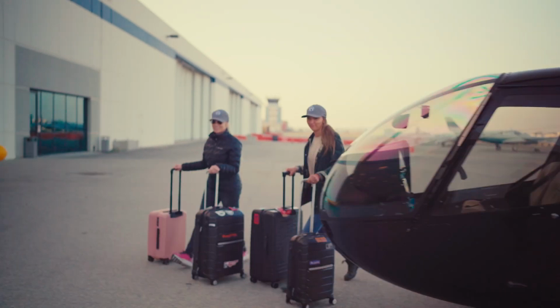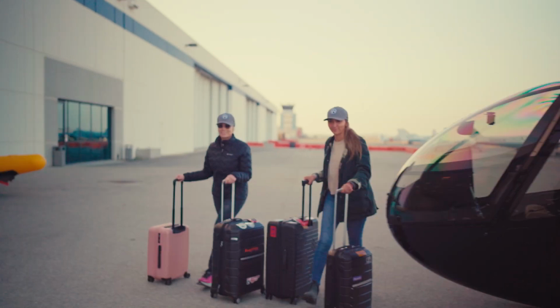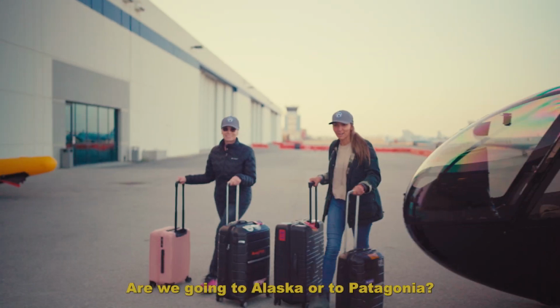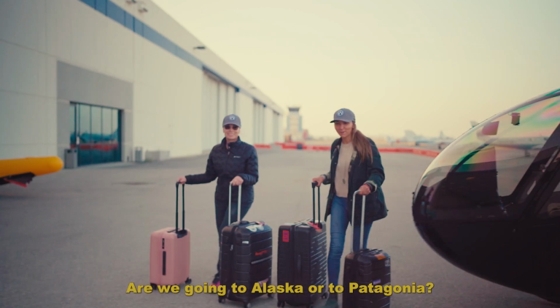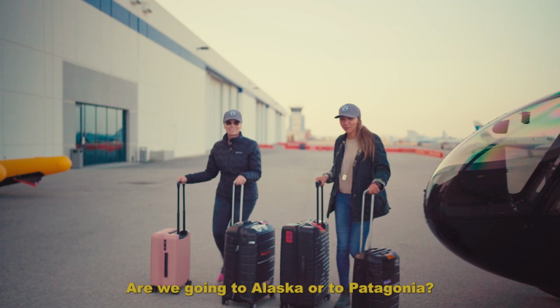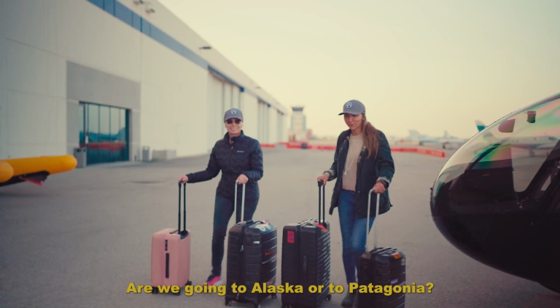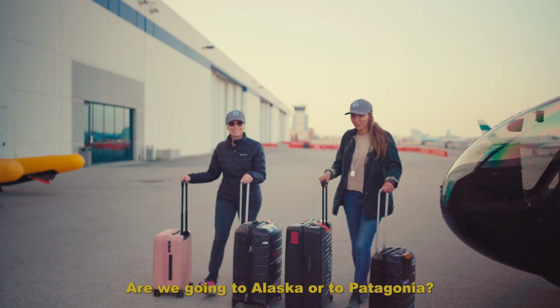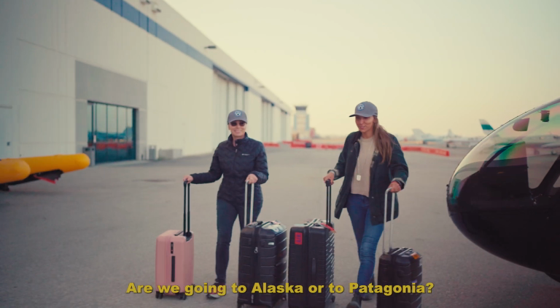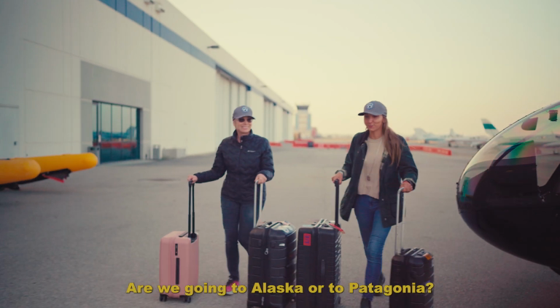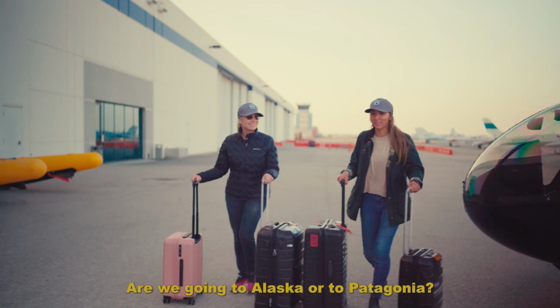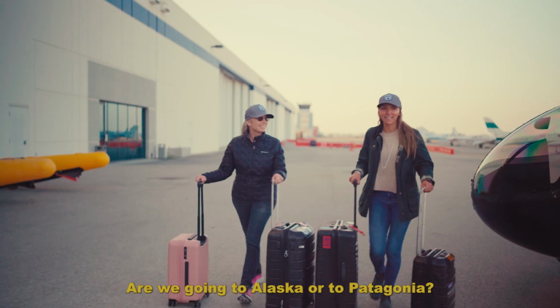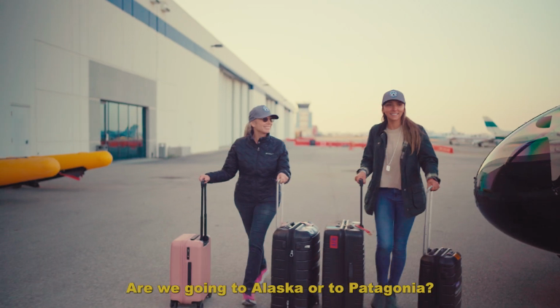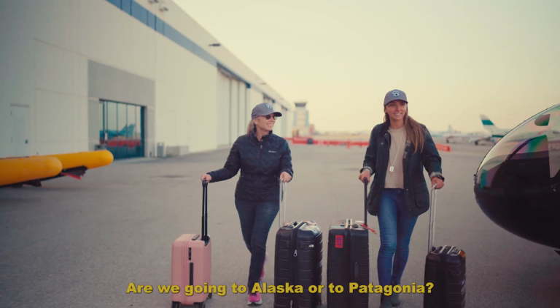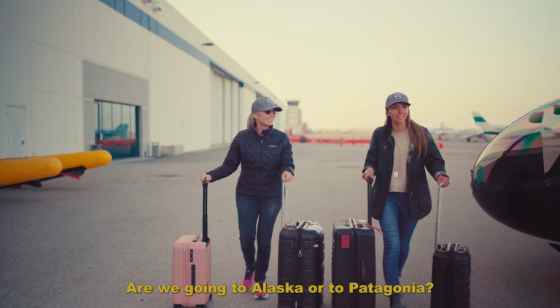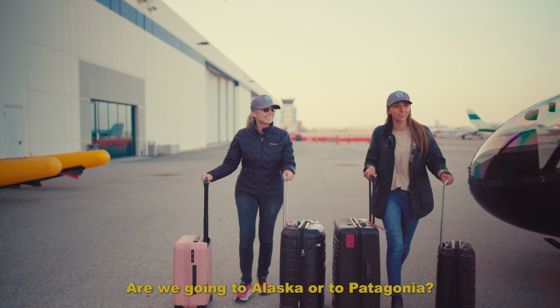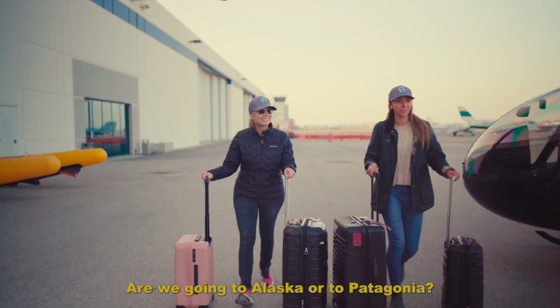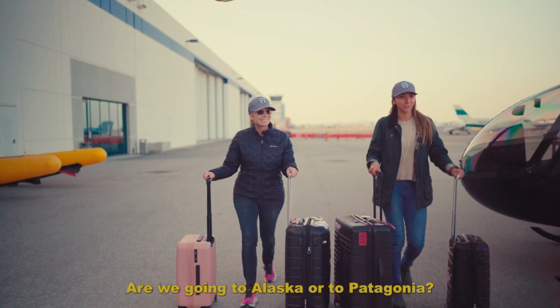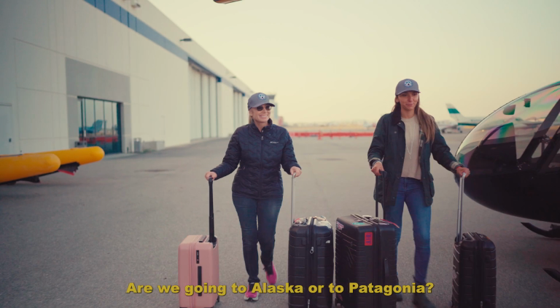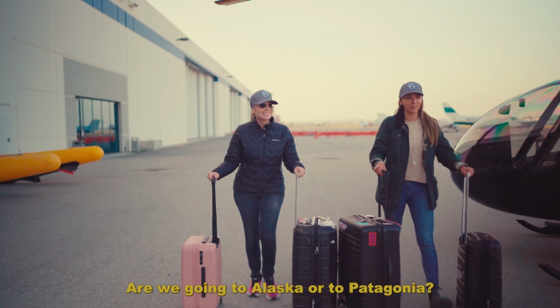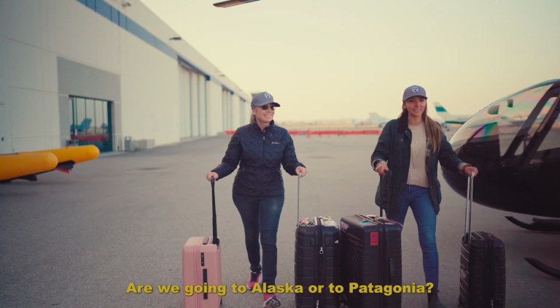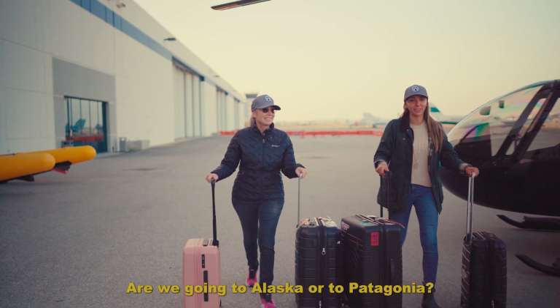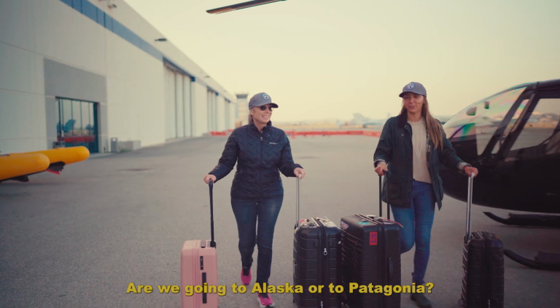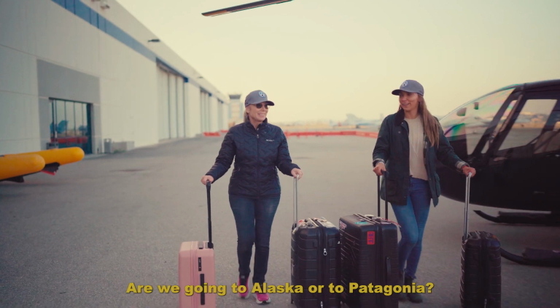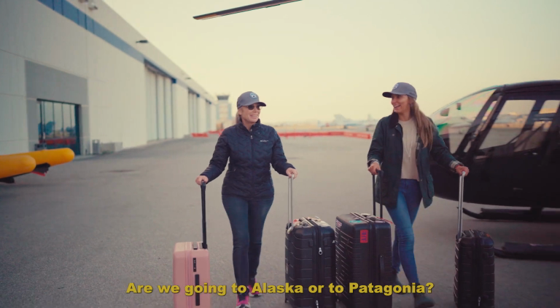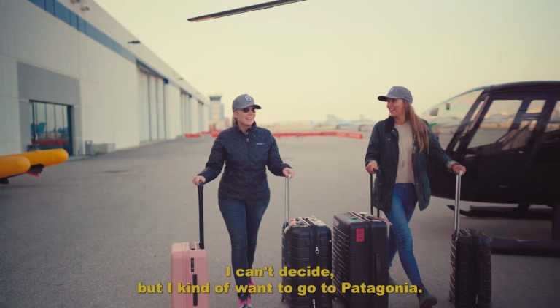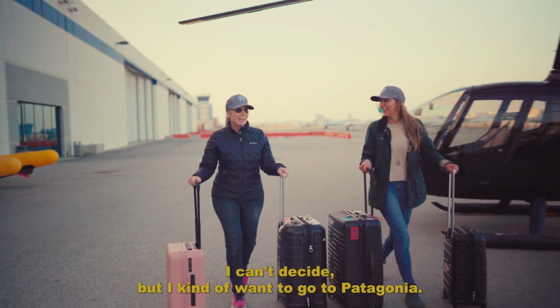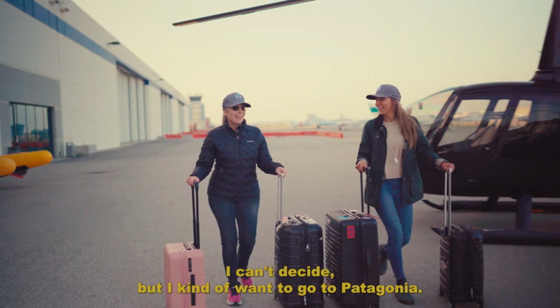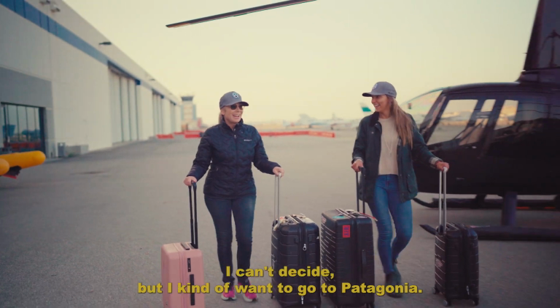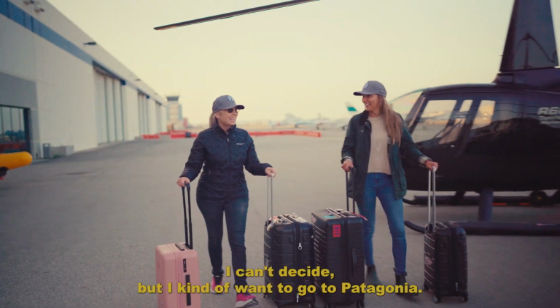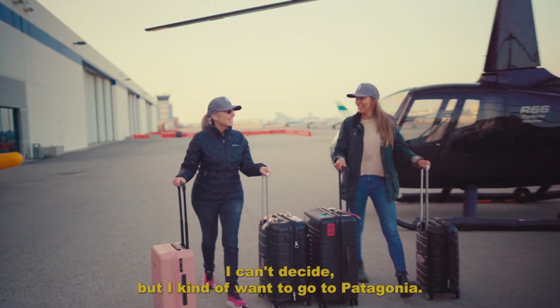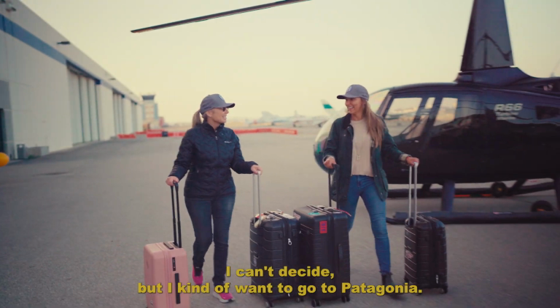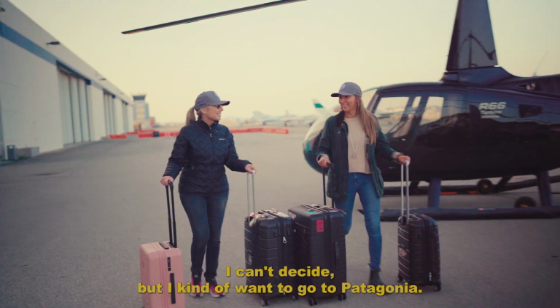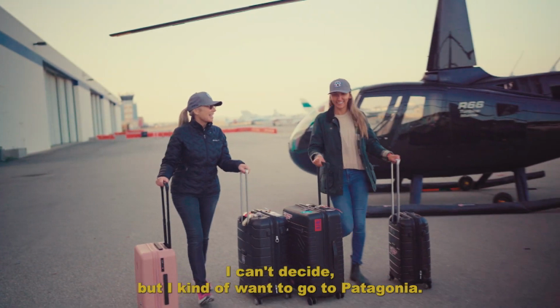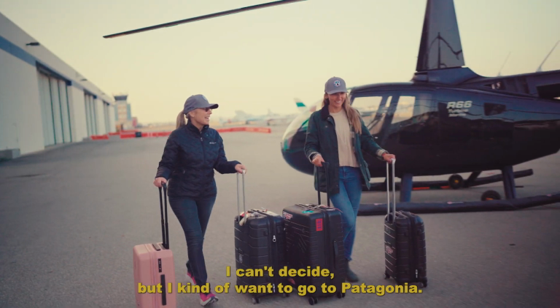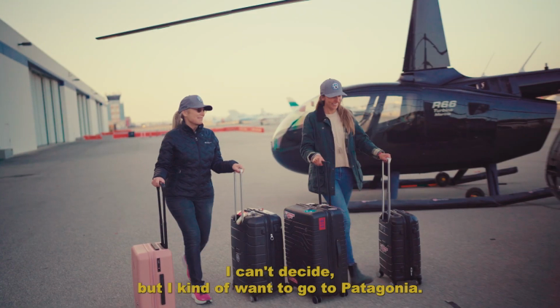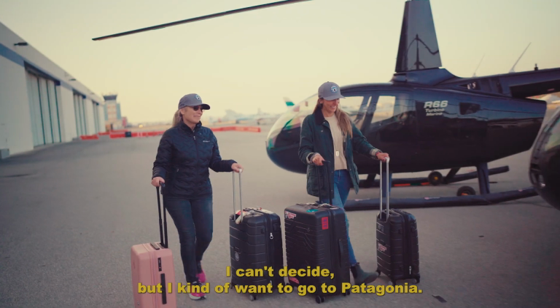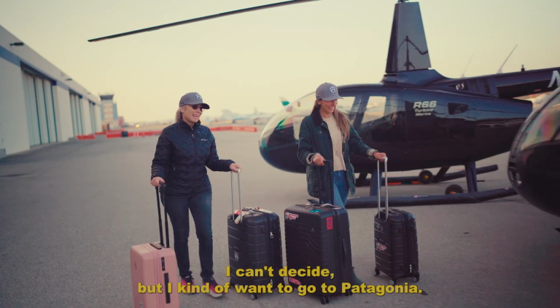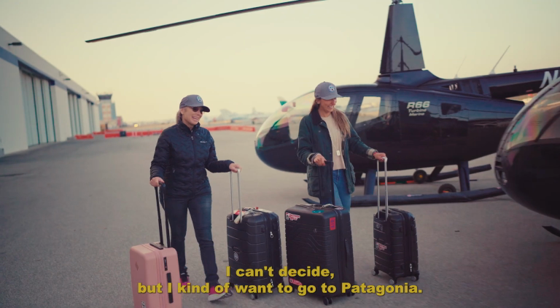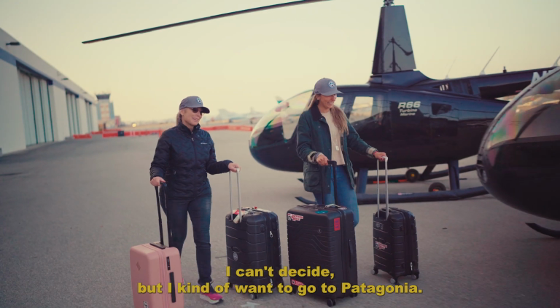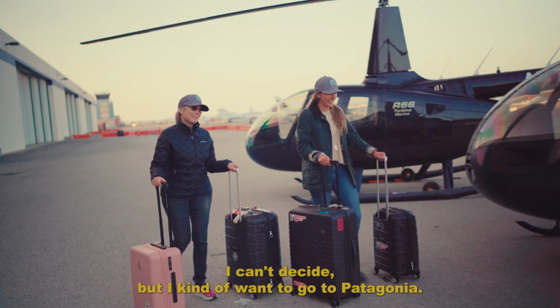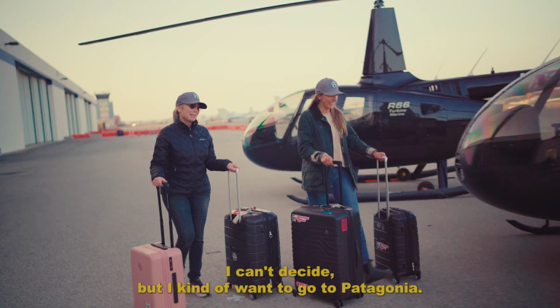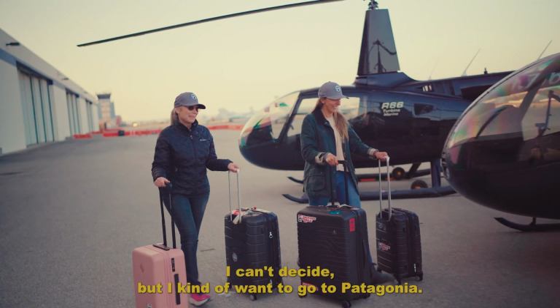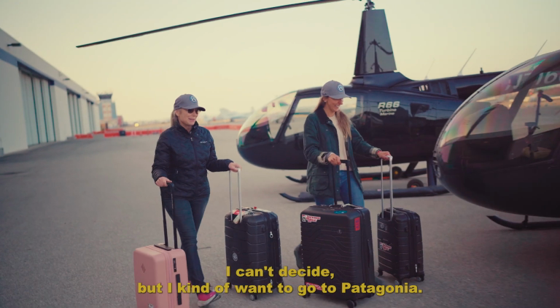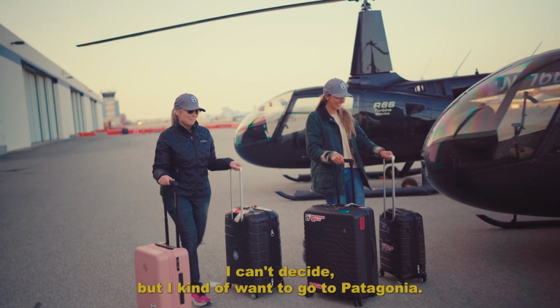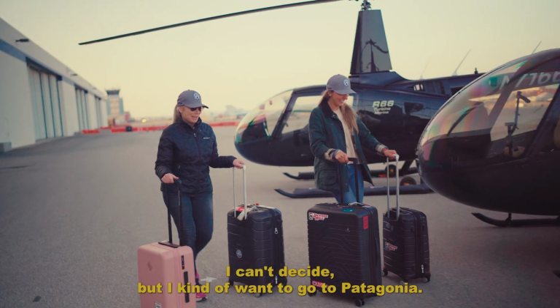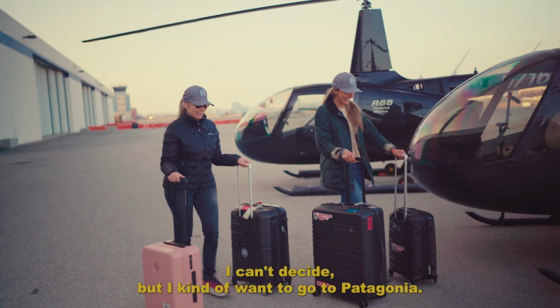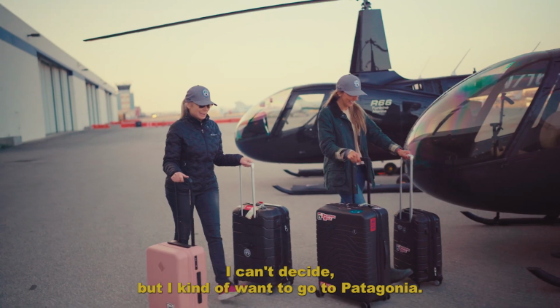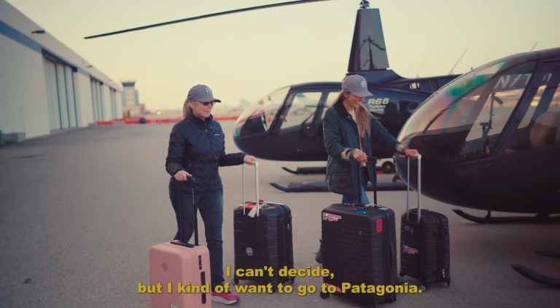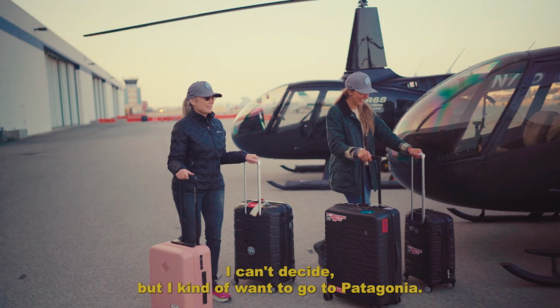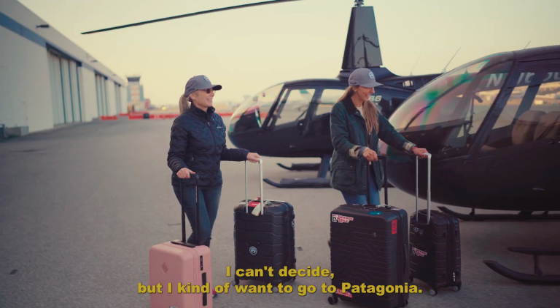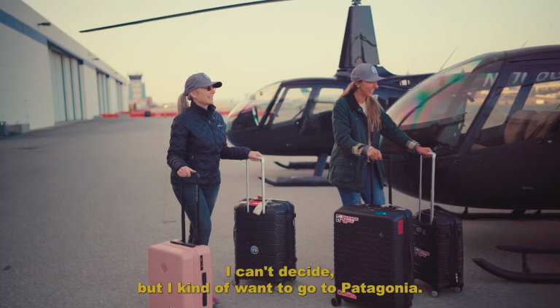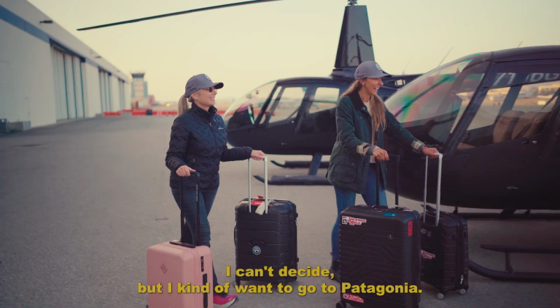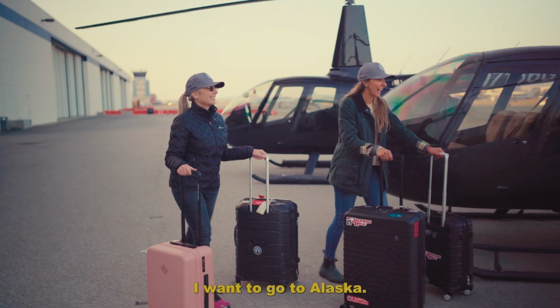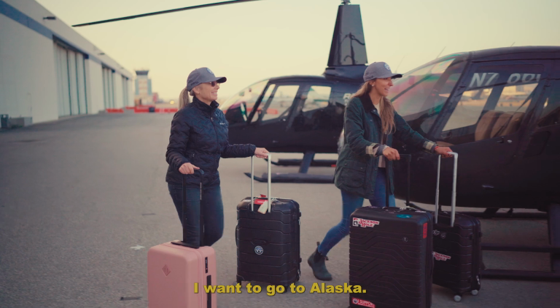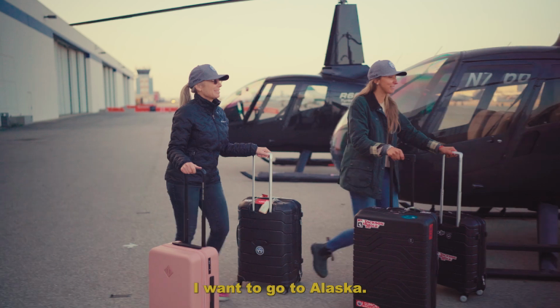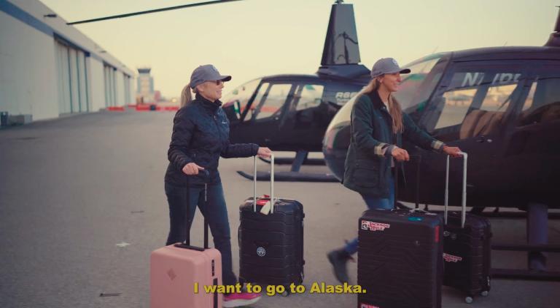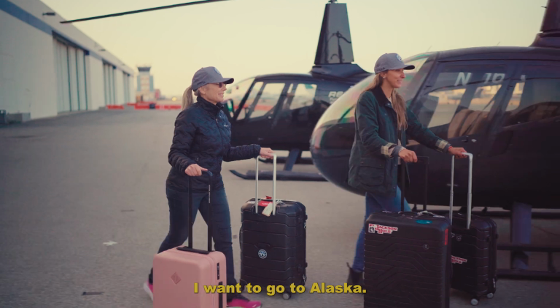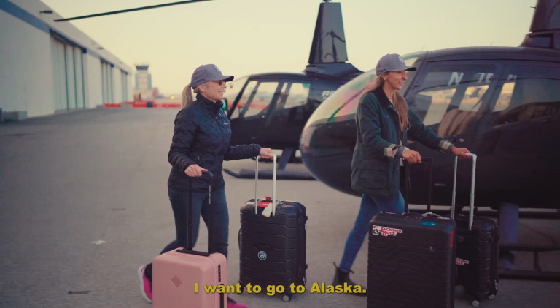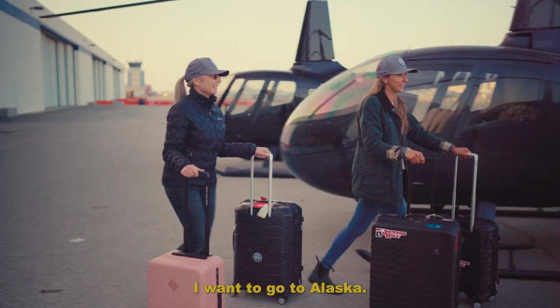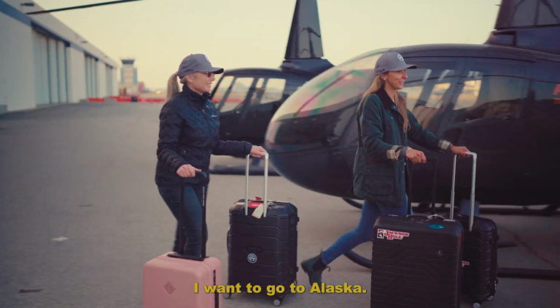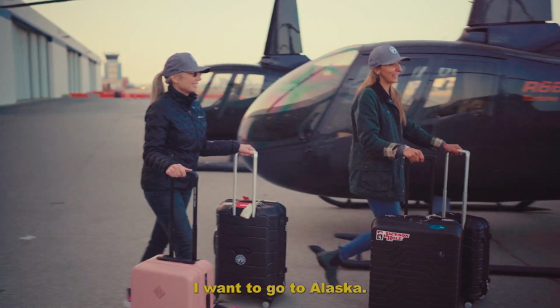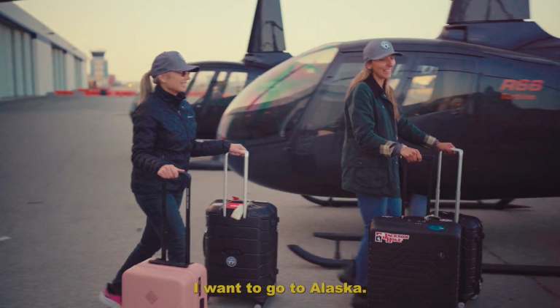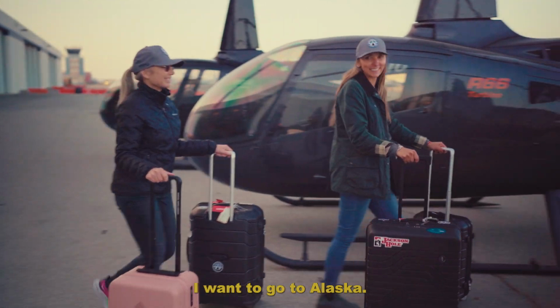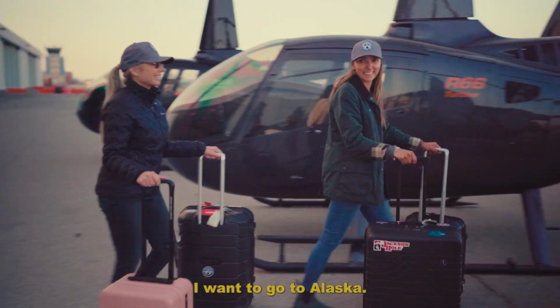Are we going to Alaska or to Patagonia? I can't decide, but I kind of want to go to Patagonia. I want to go to Alaska.